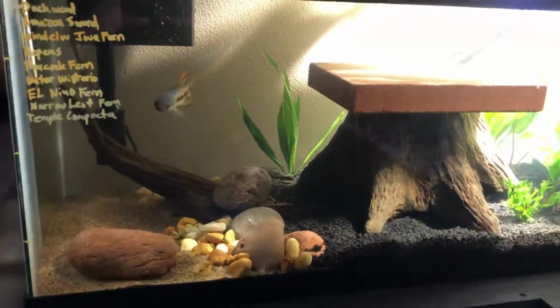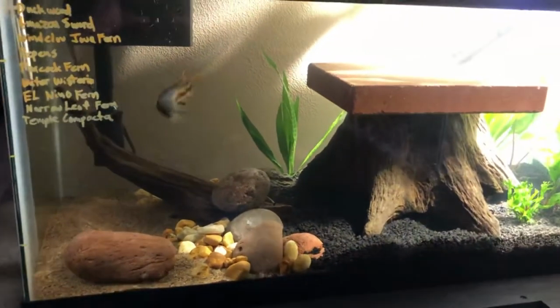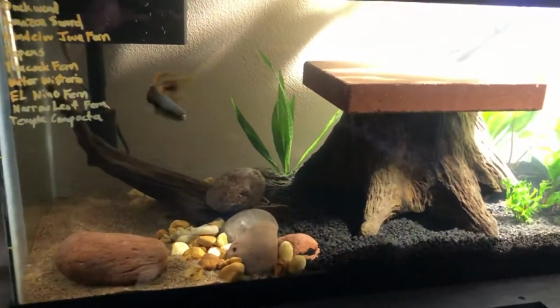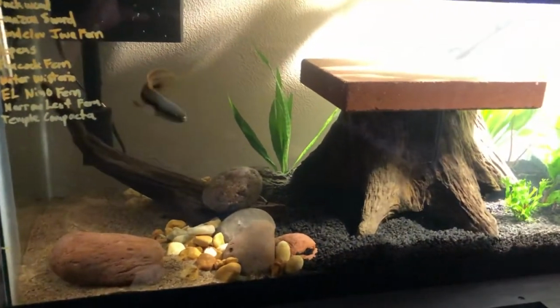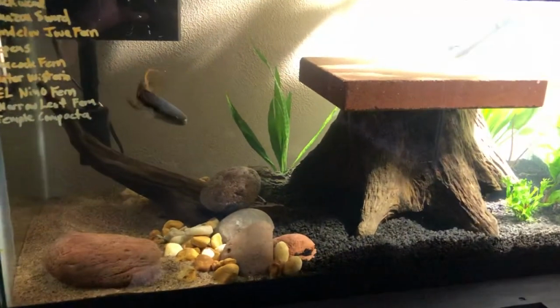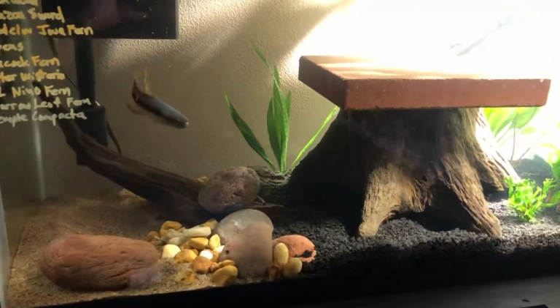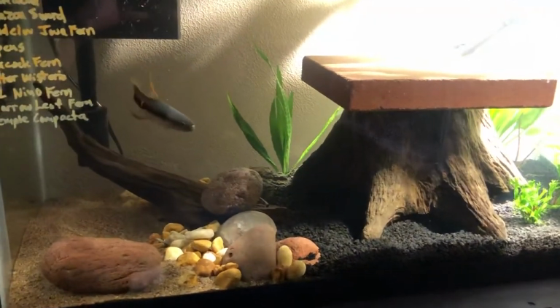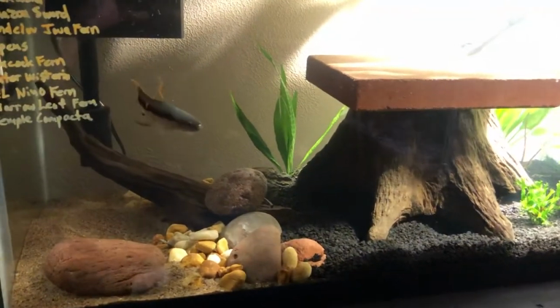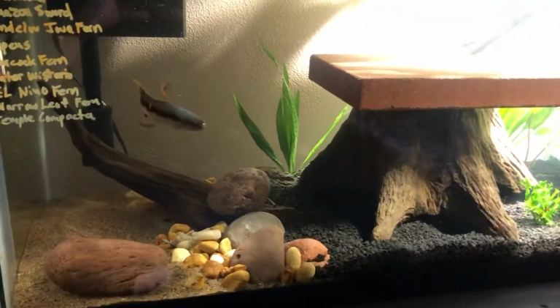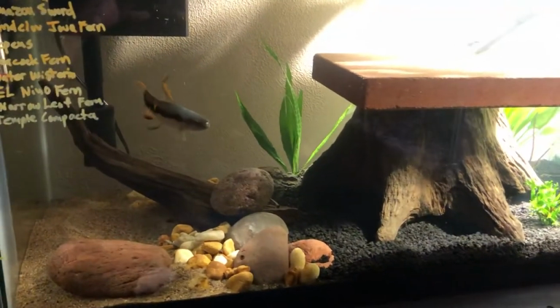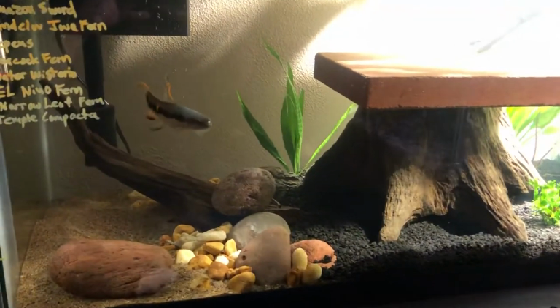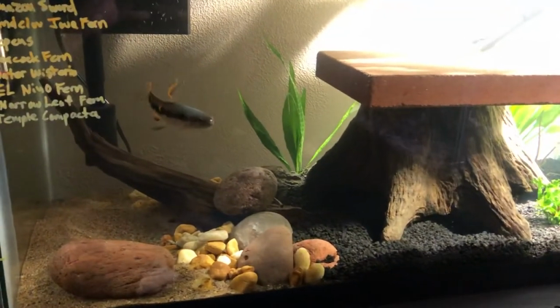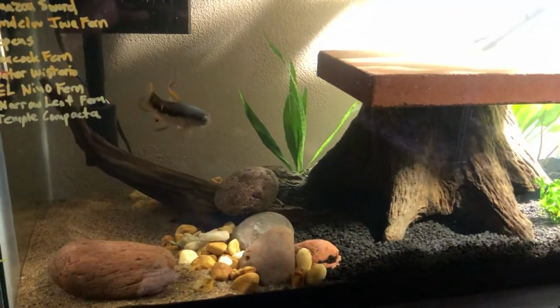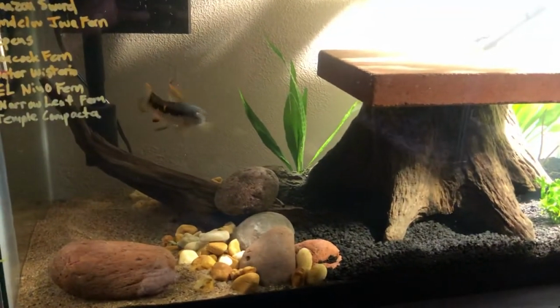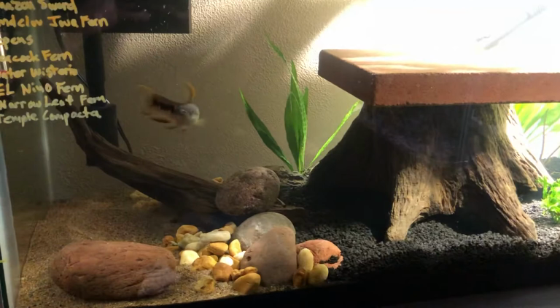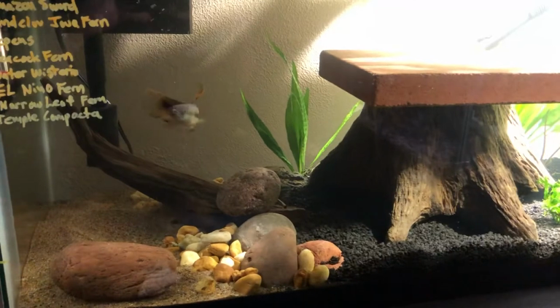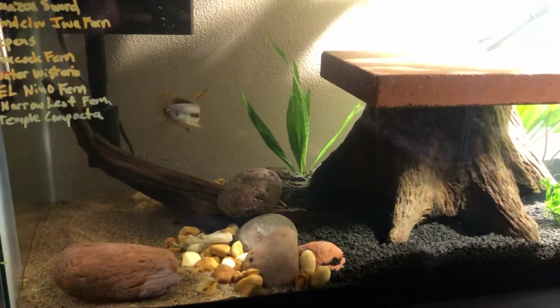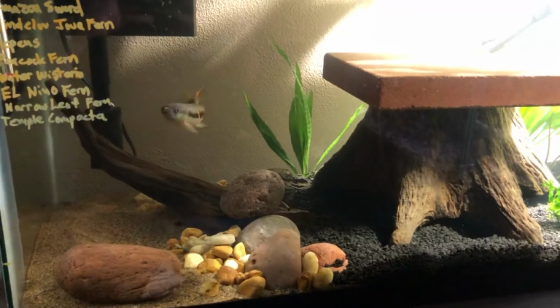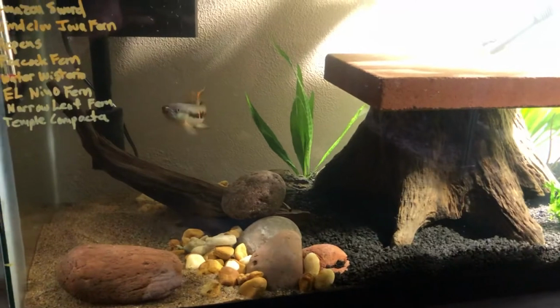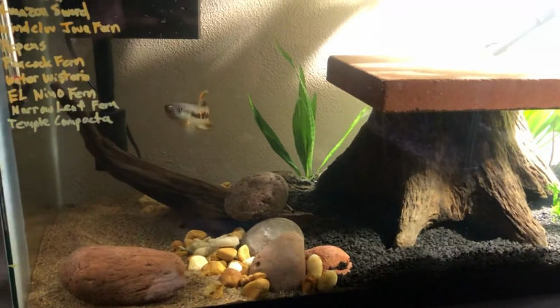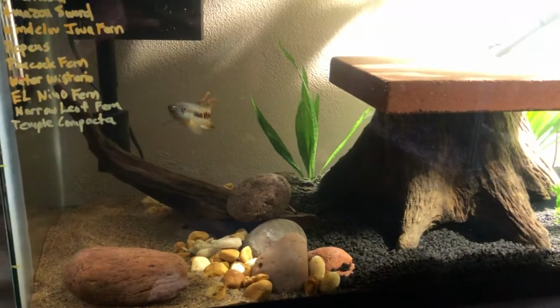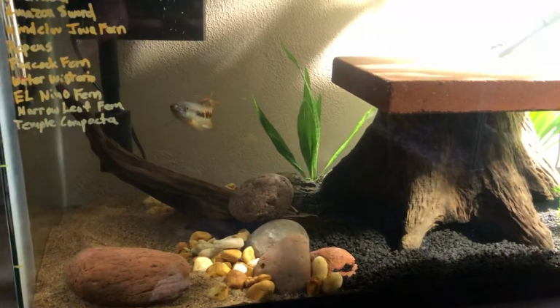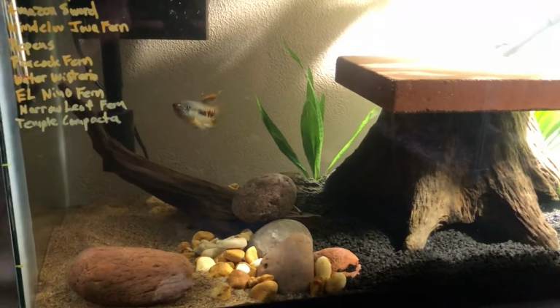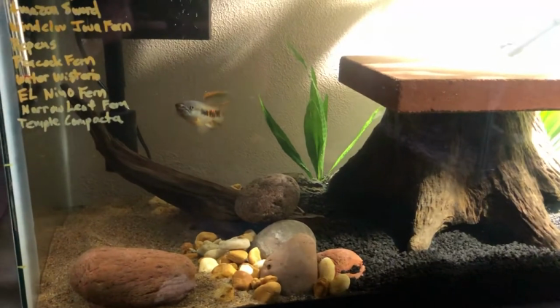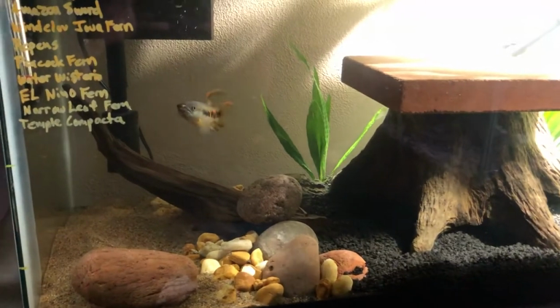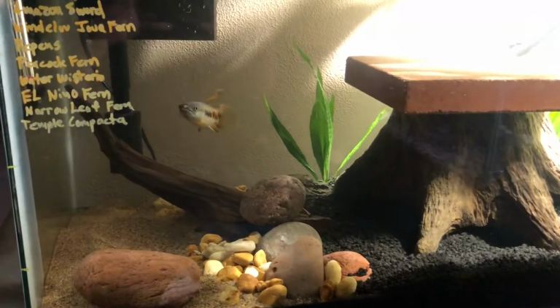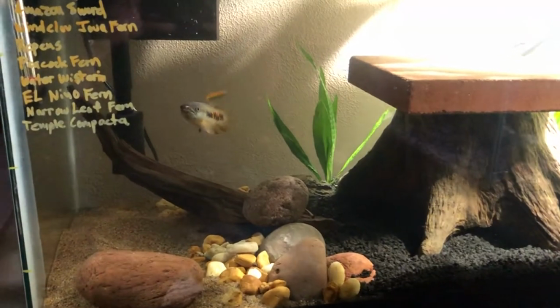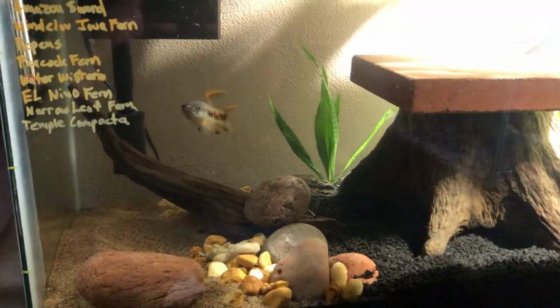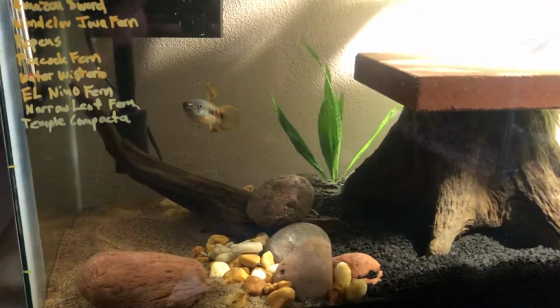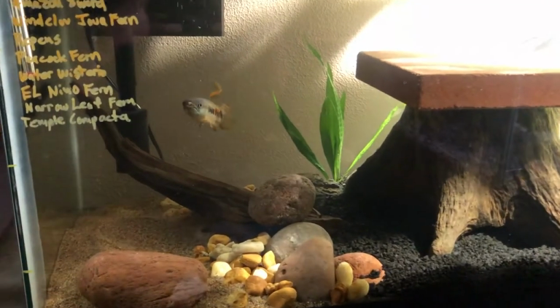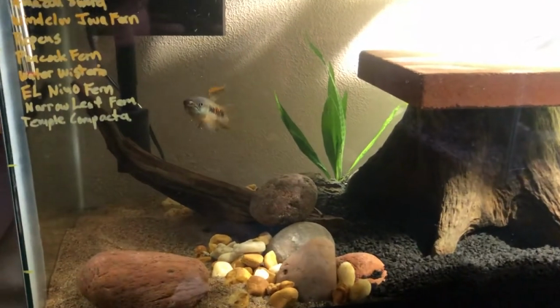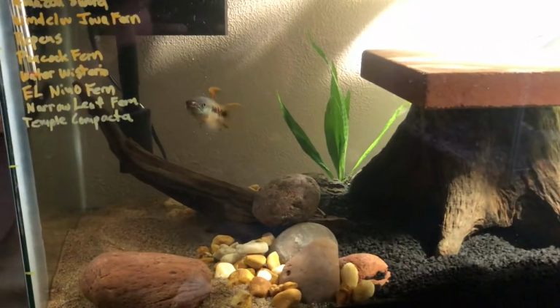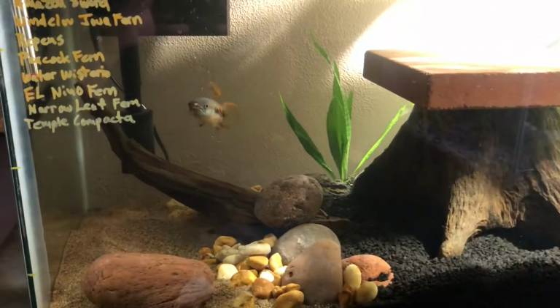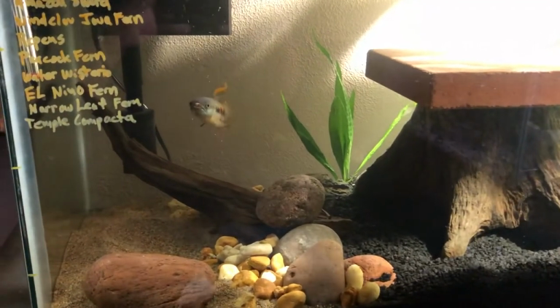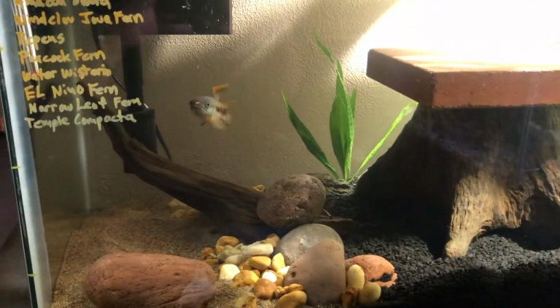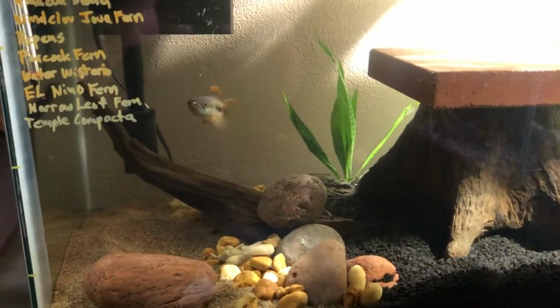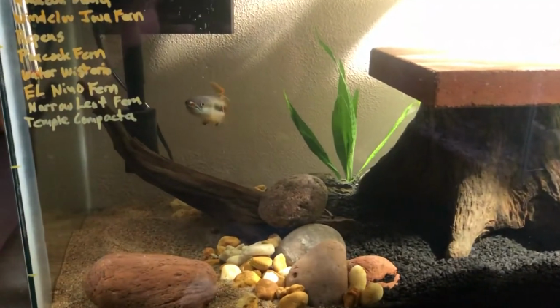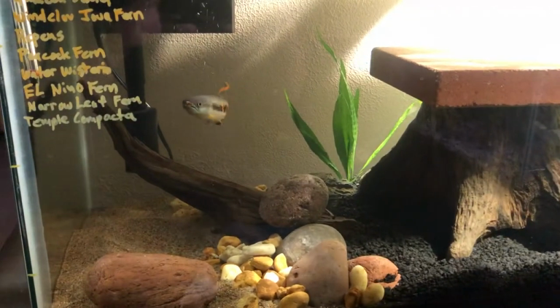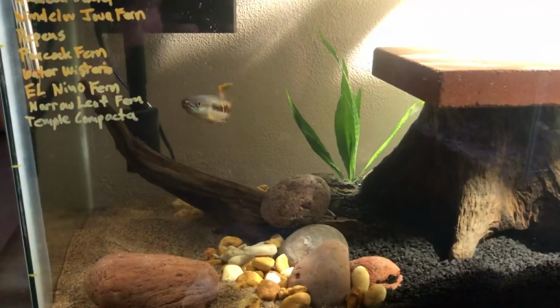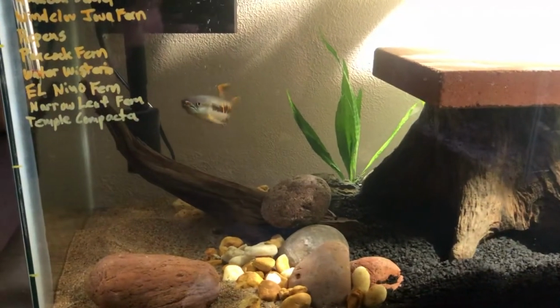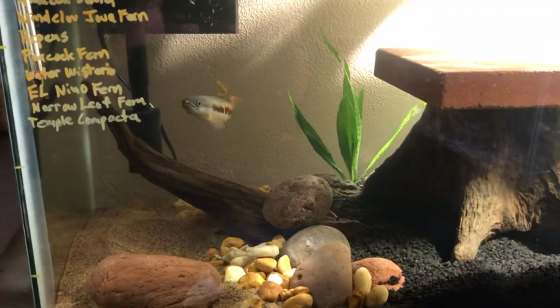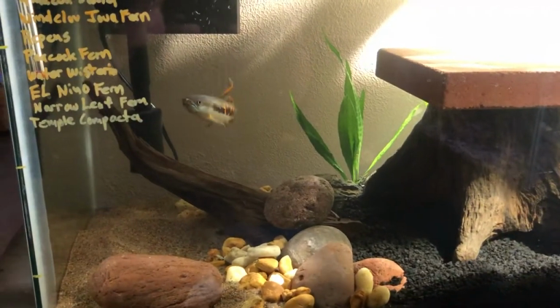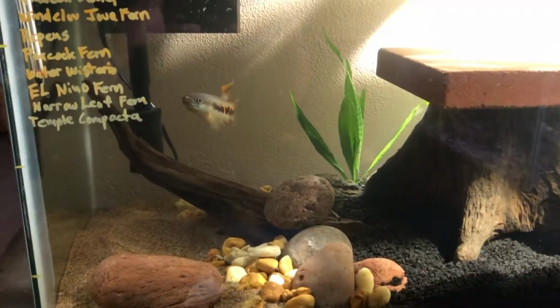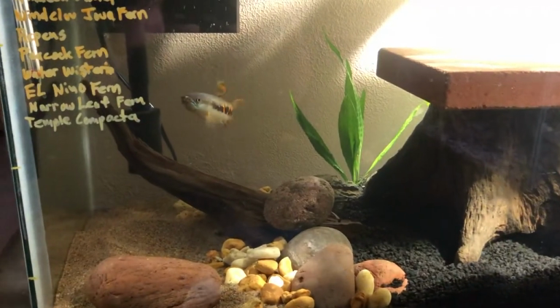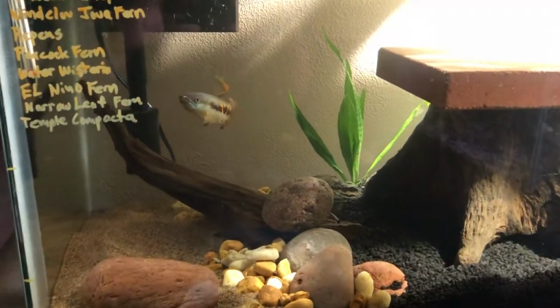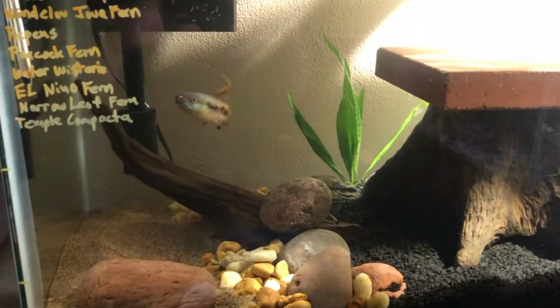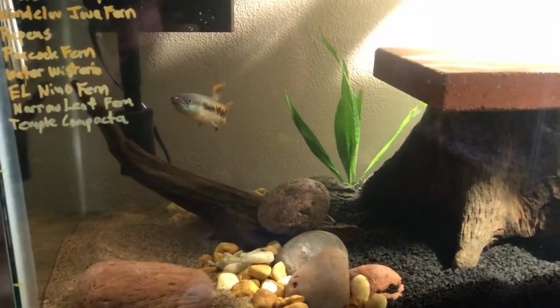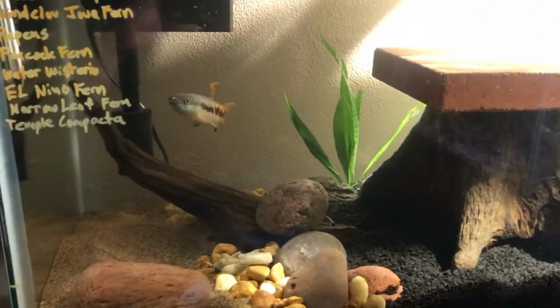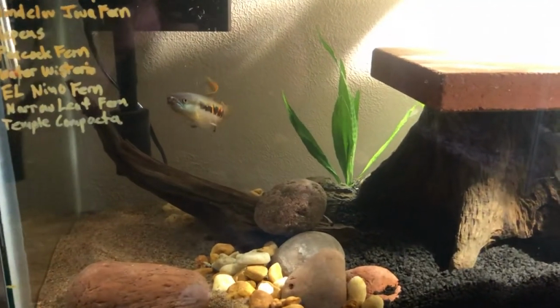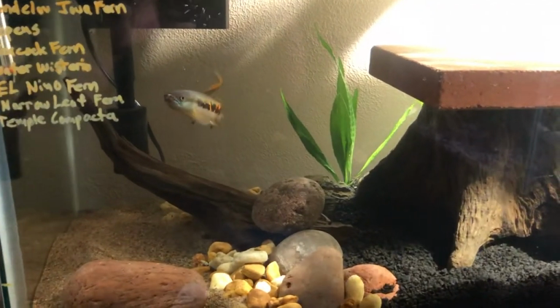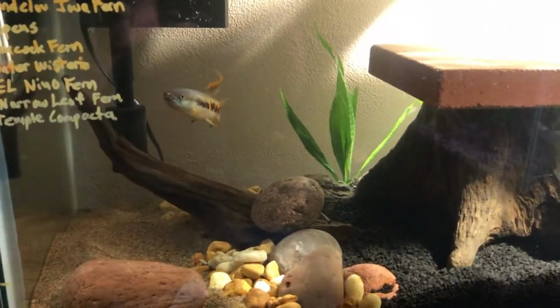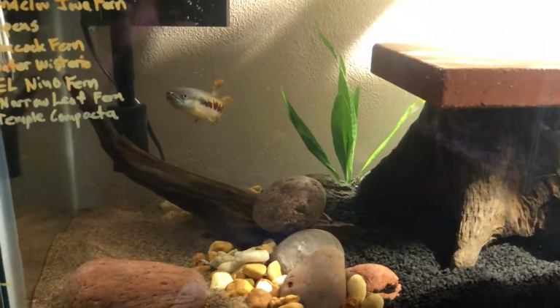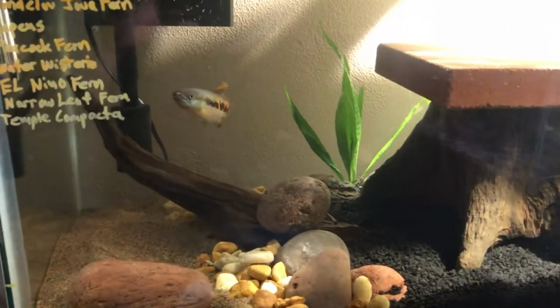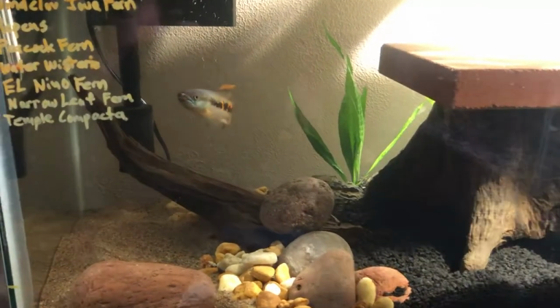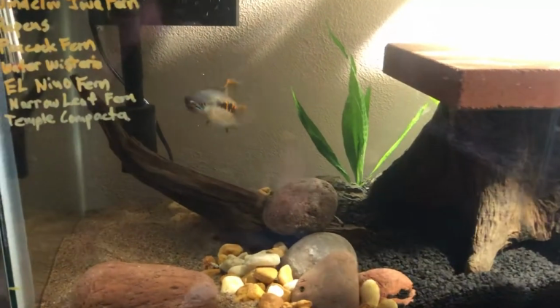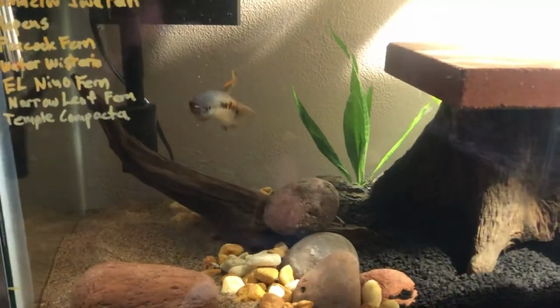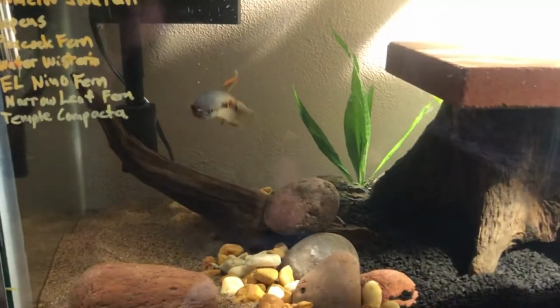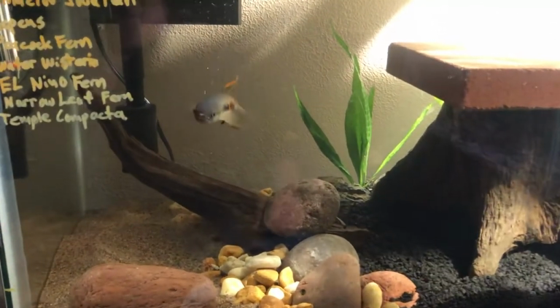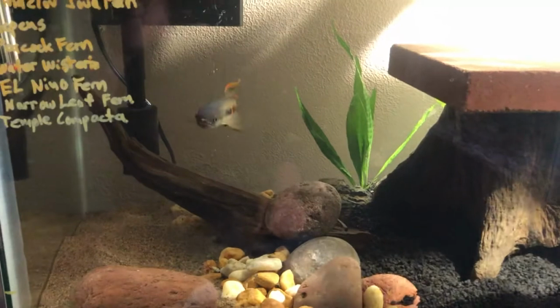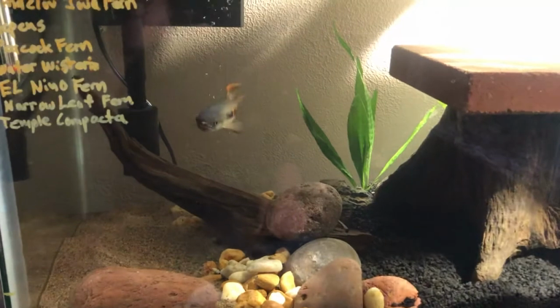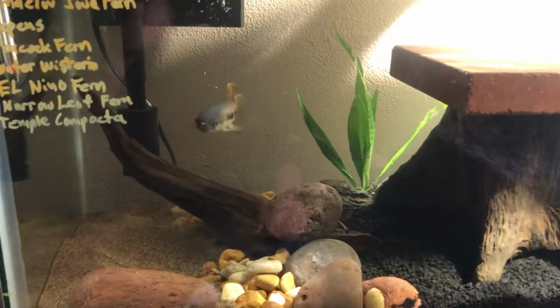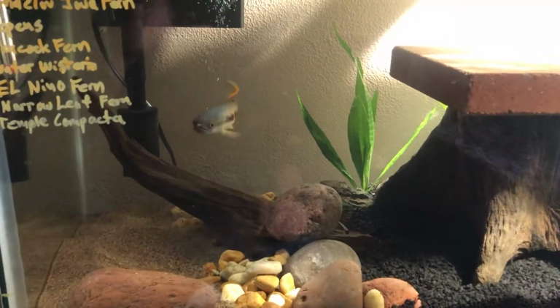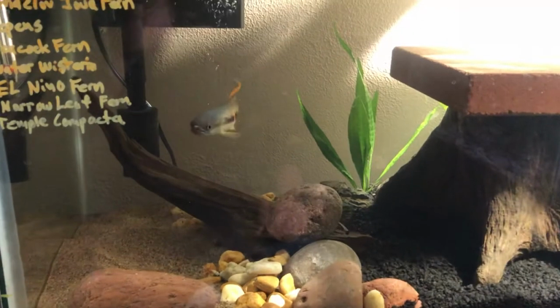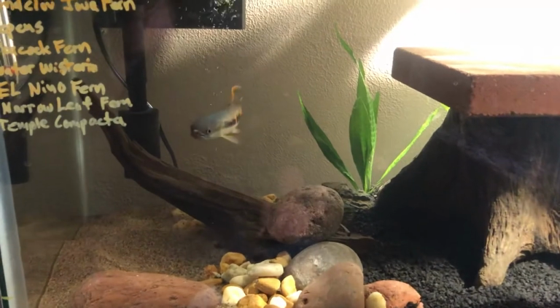I don't think I'm gonna put any other fish in here. I'm just running lean — he ate three two-inch rainbow fish in a matter of four days.